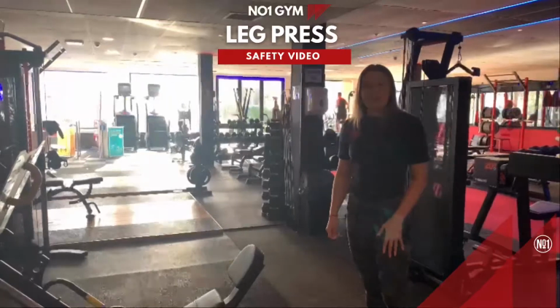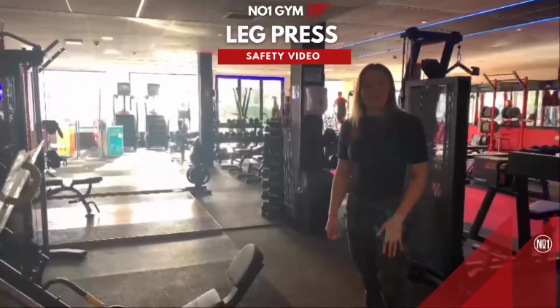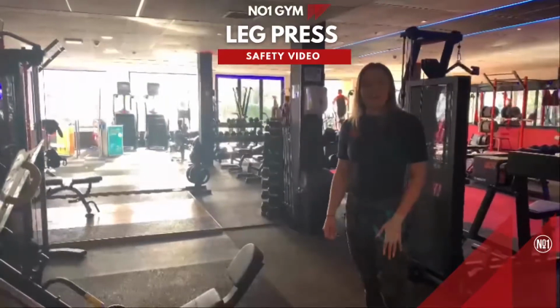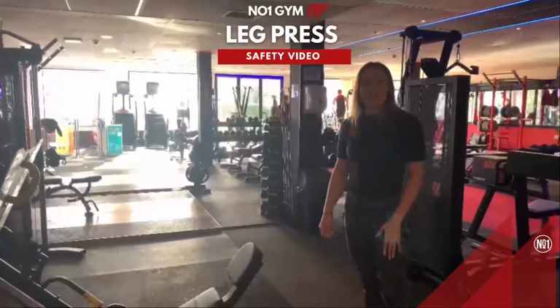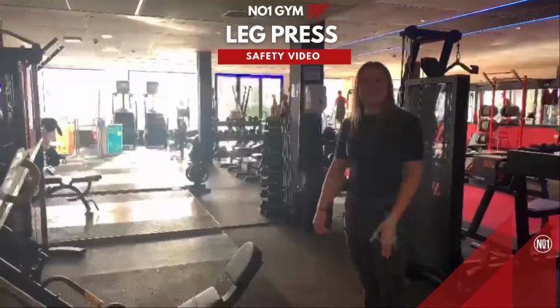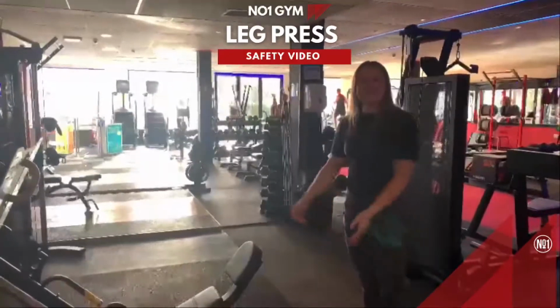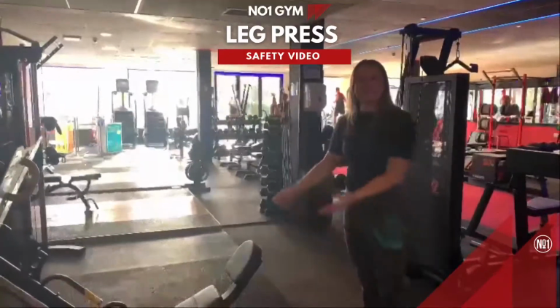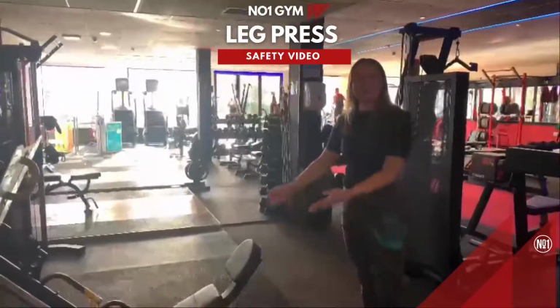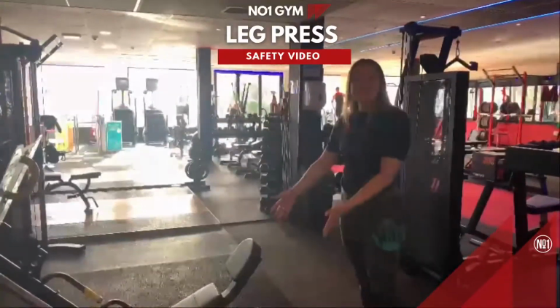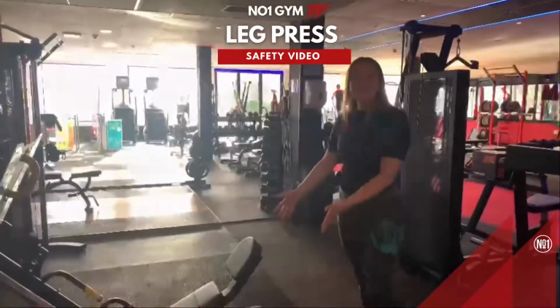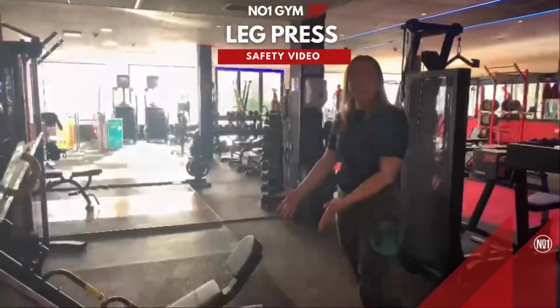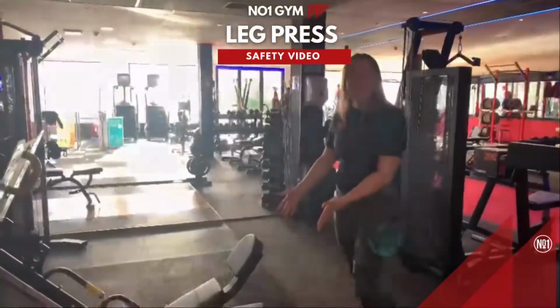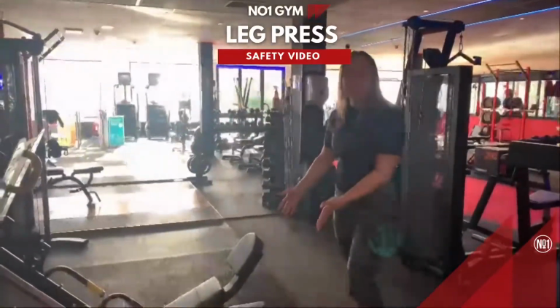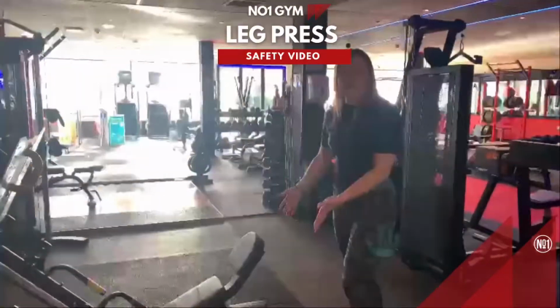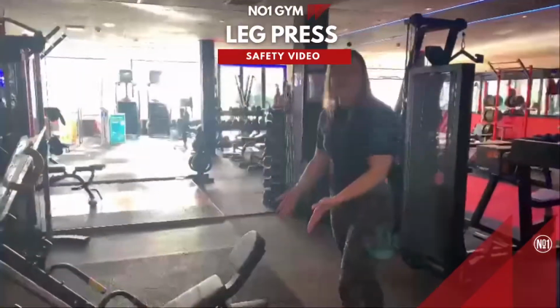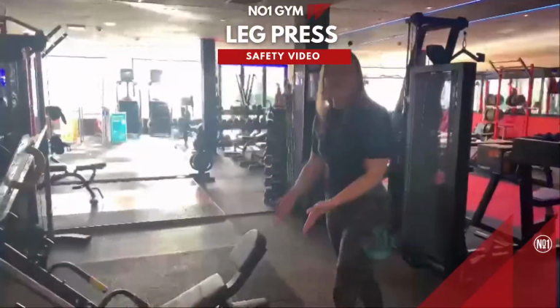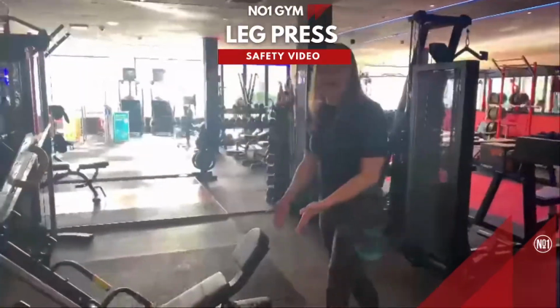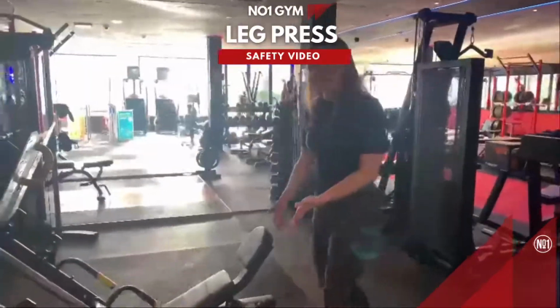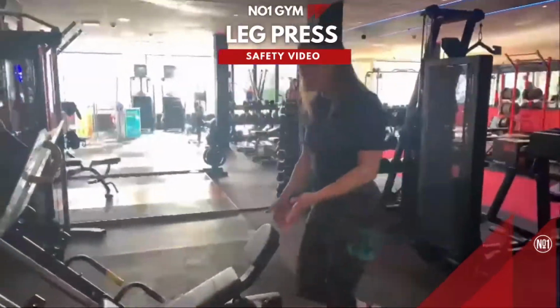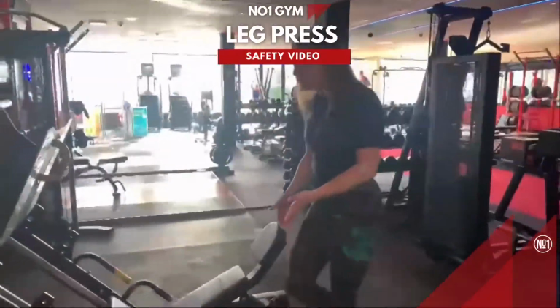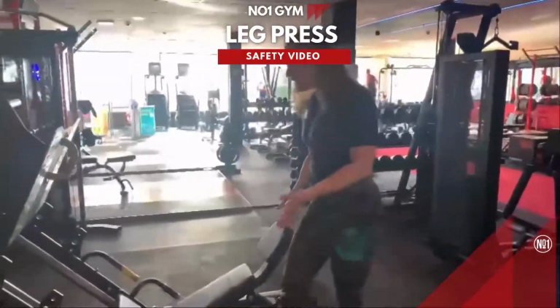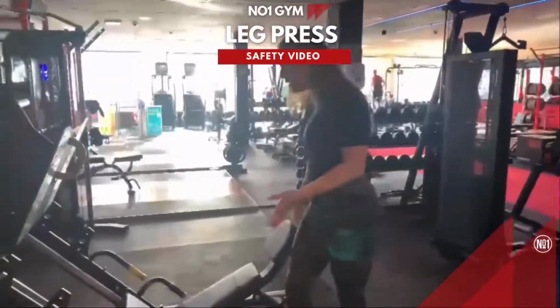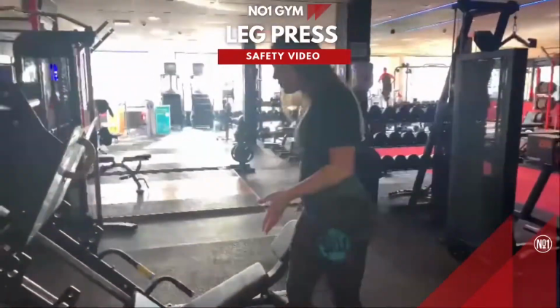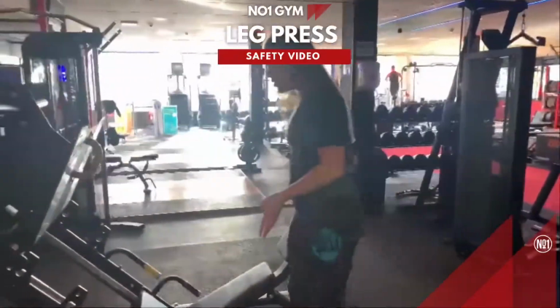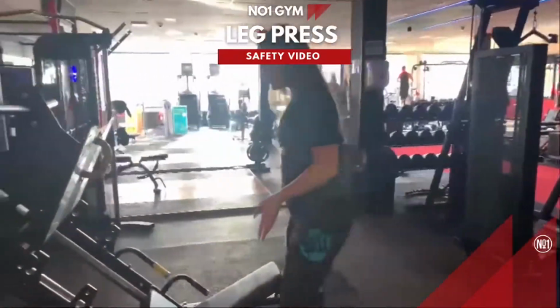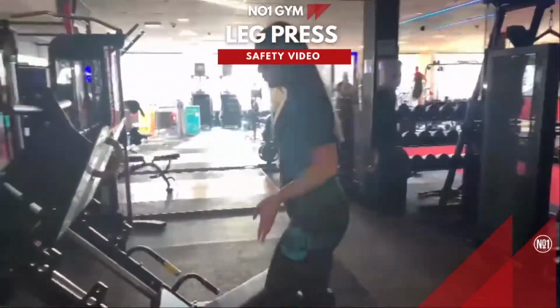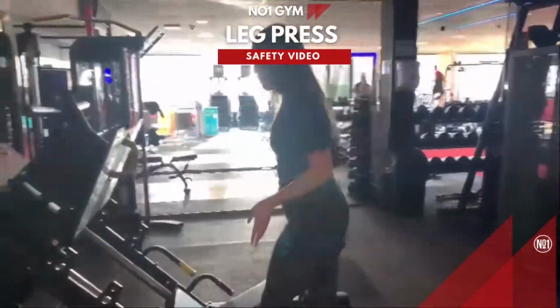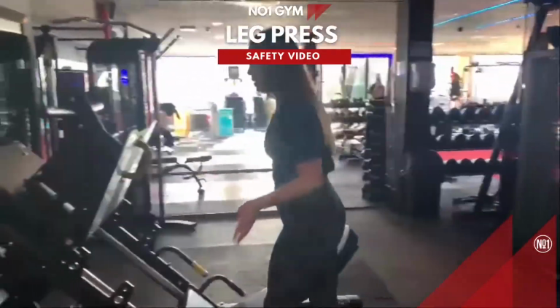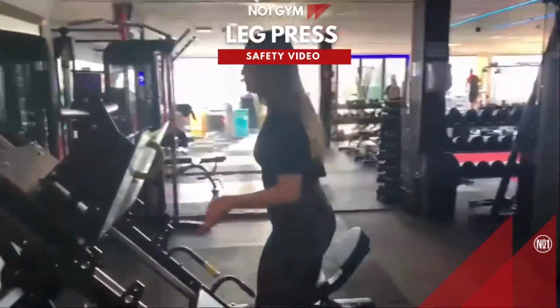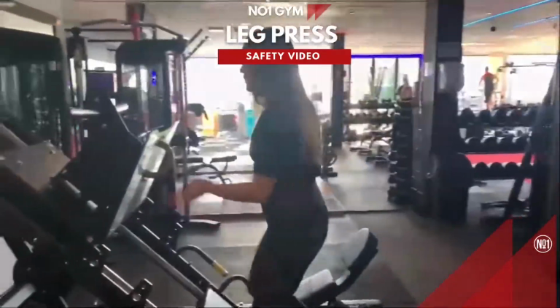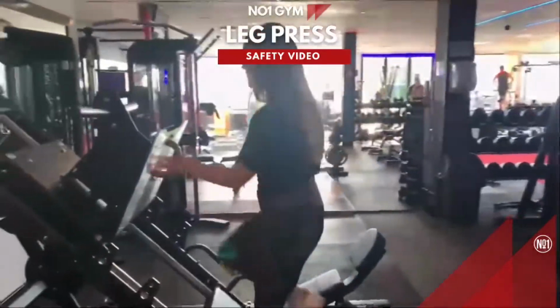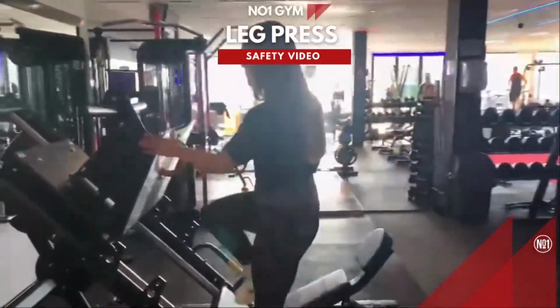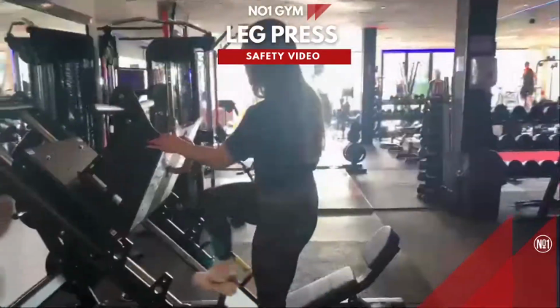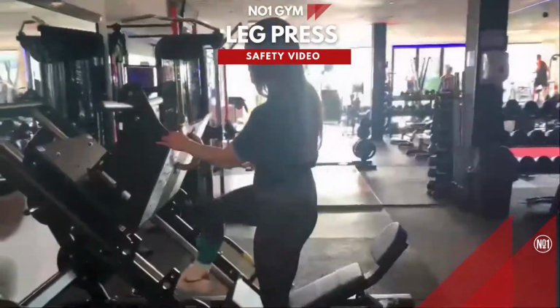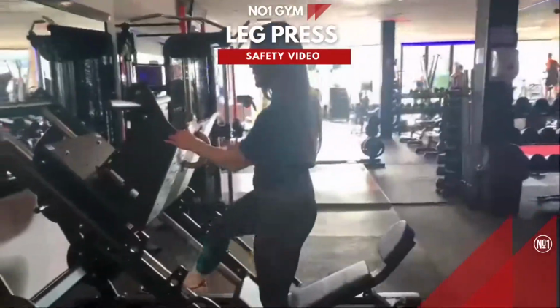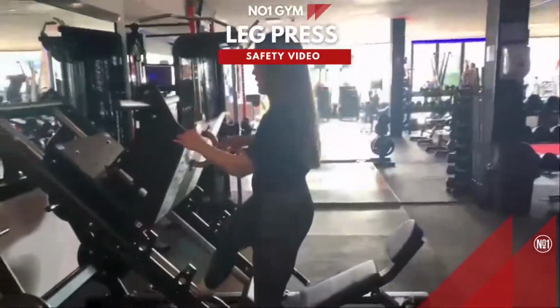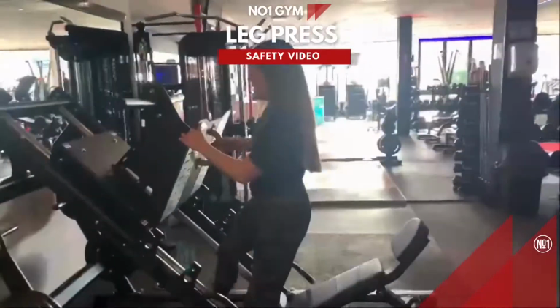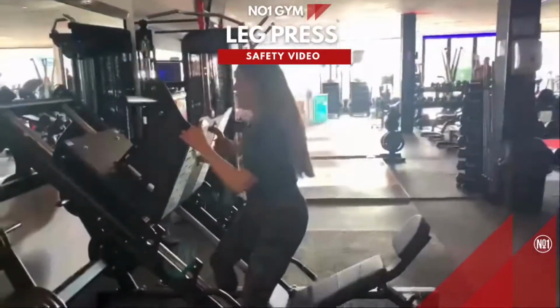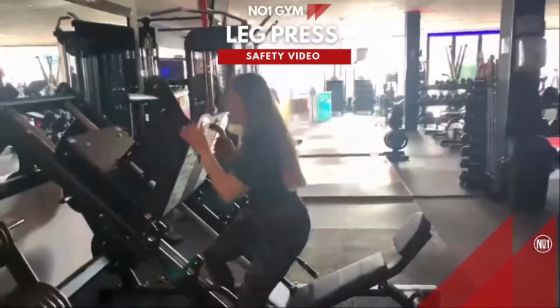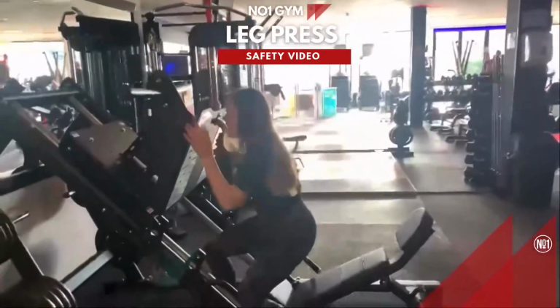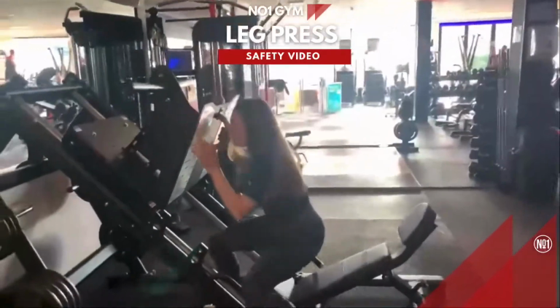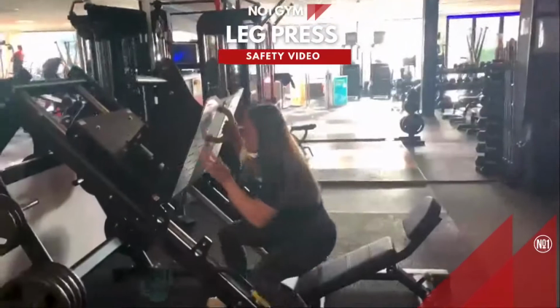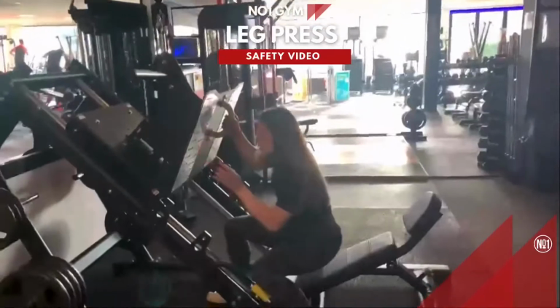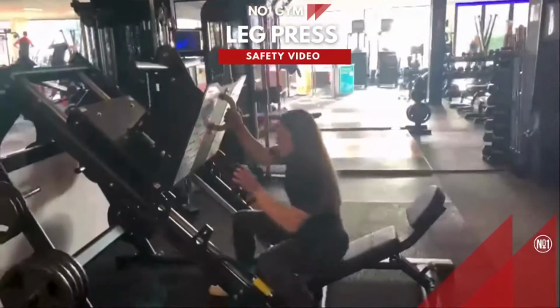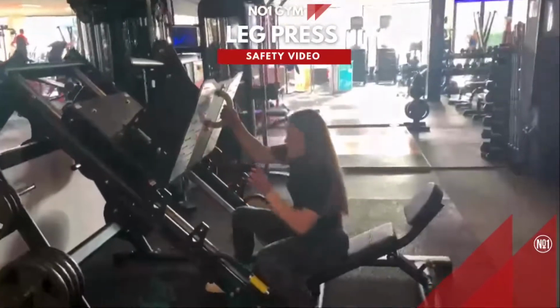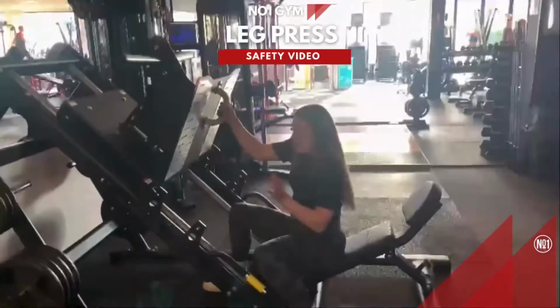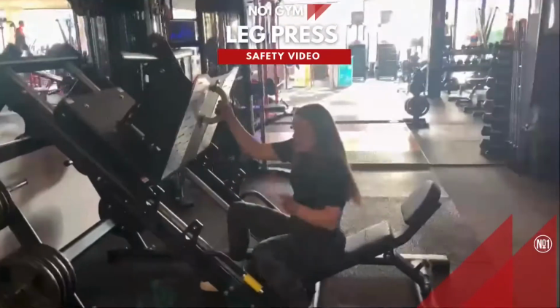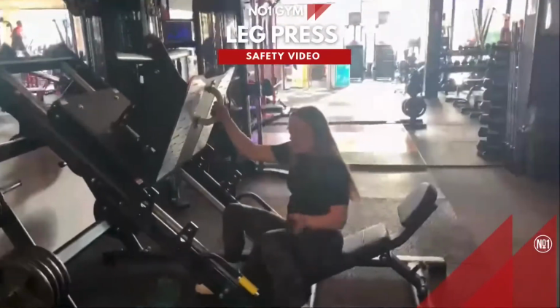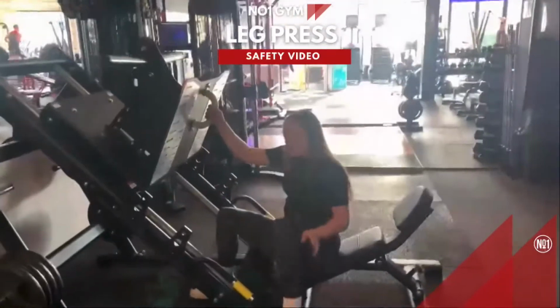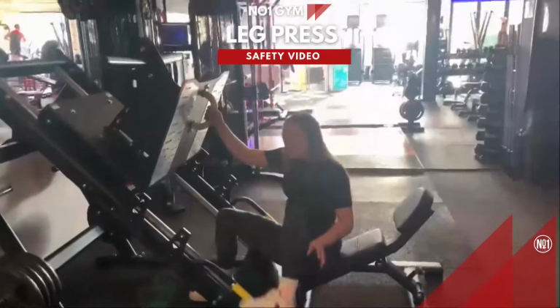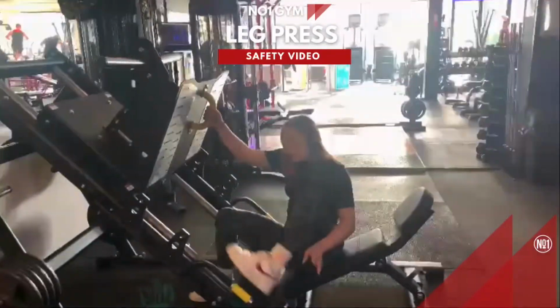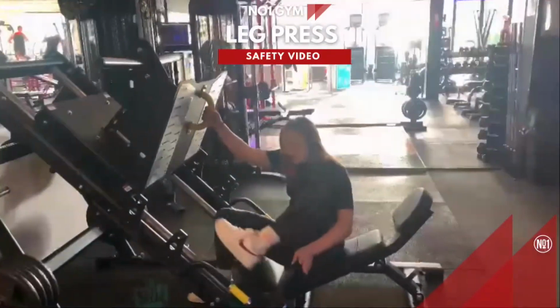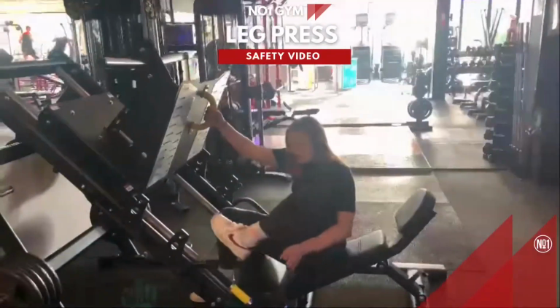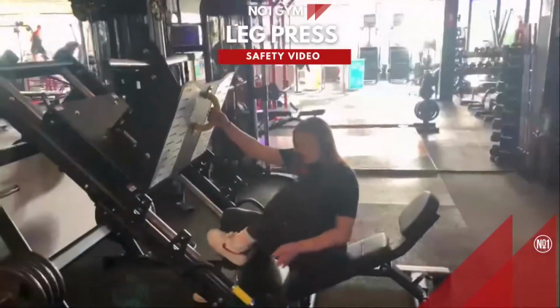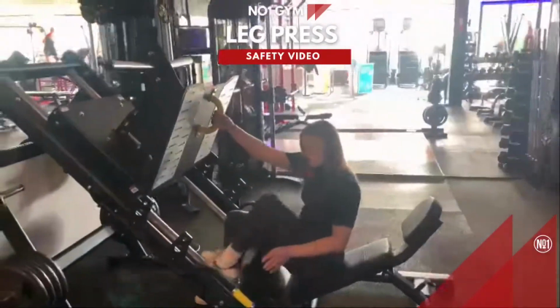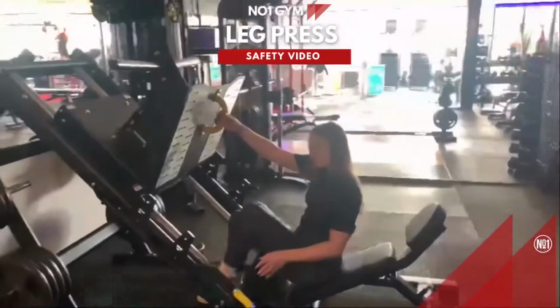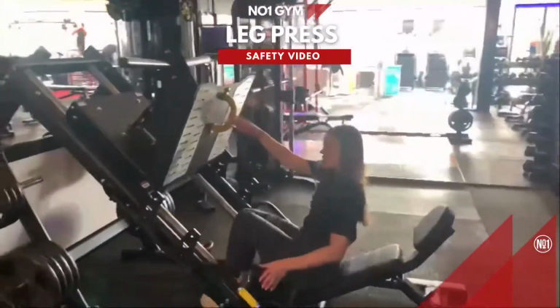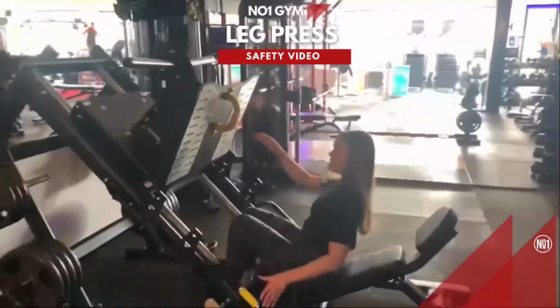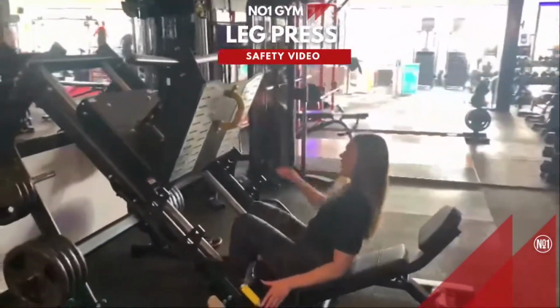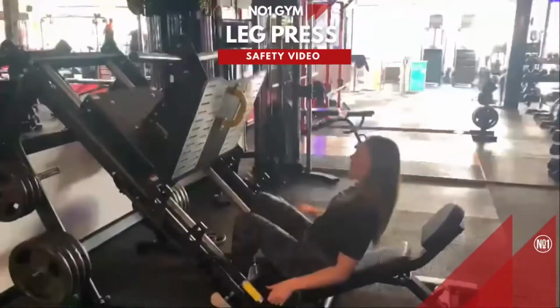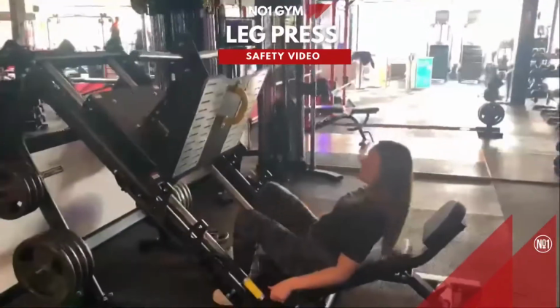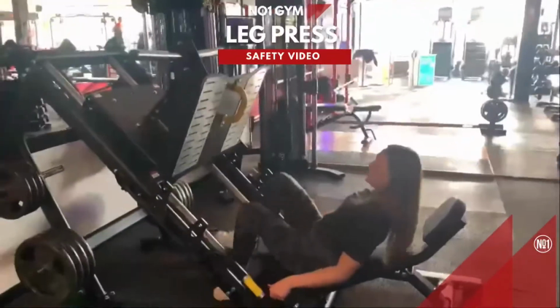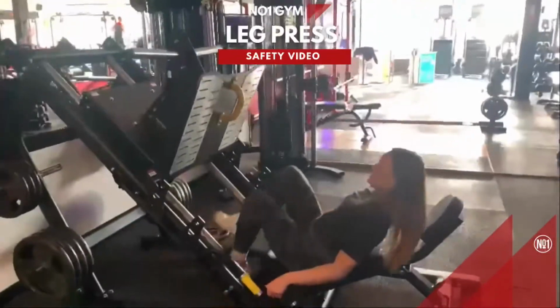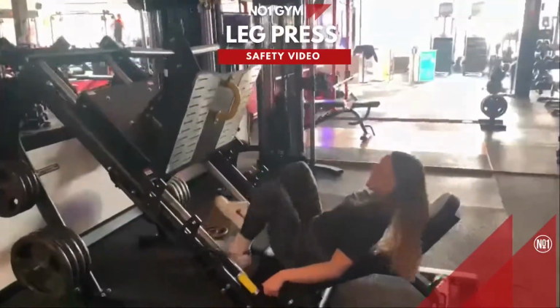Okay, so this is our new leg press that we have in the gym. We want to back a bit of equipment in here, so I'm just going to show you how to use it.